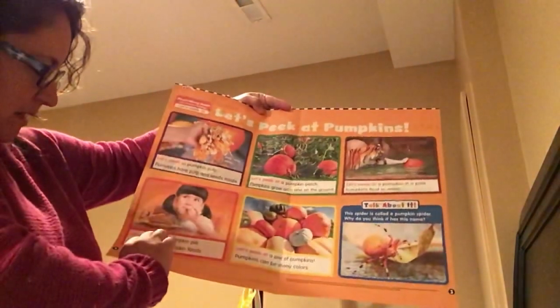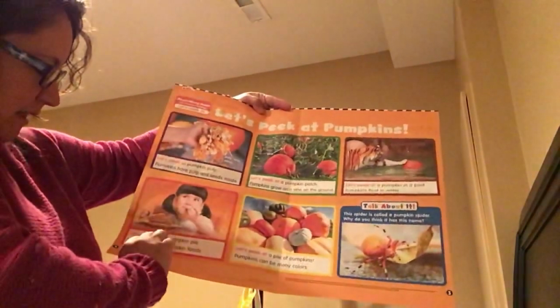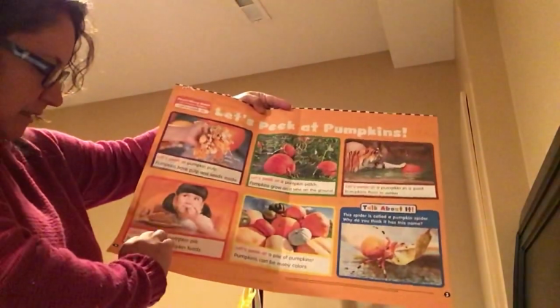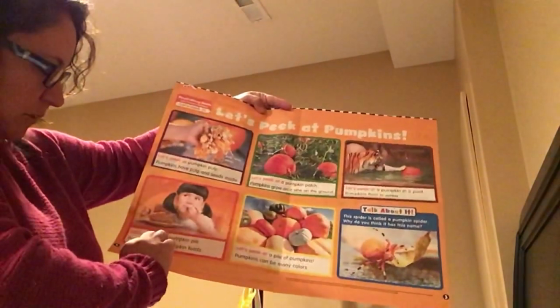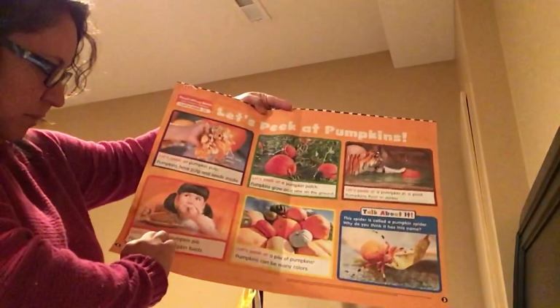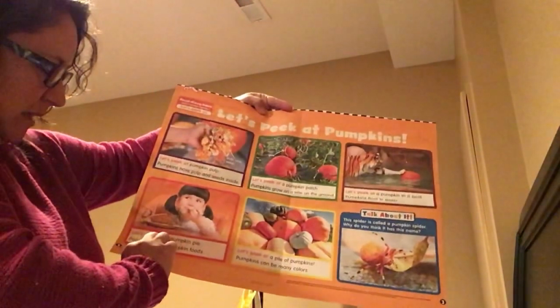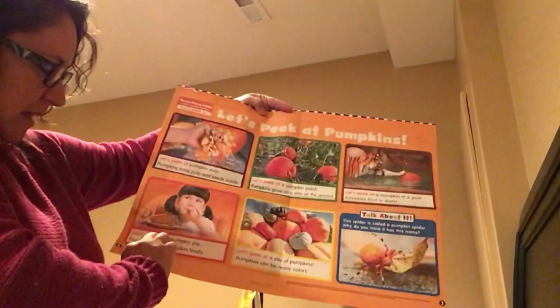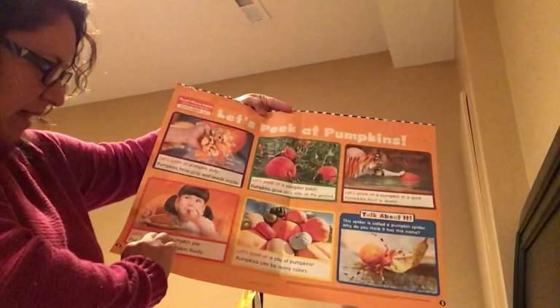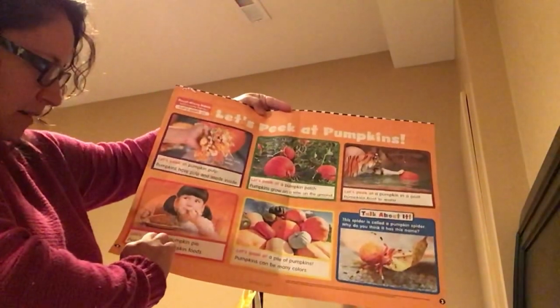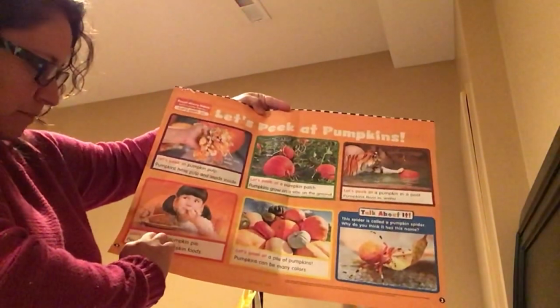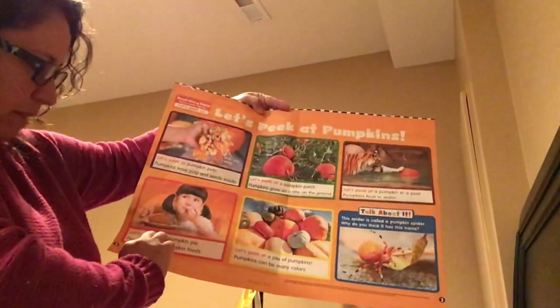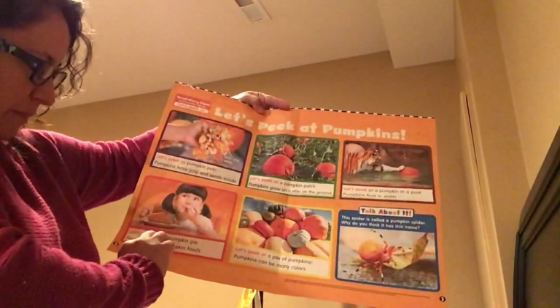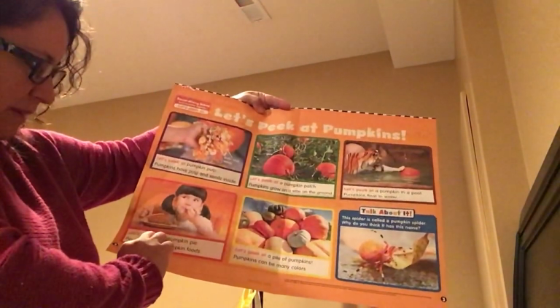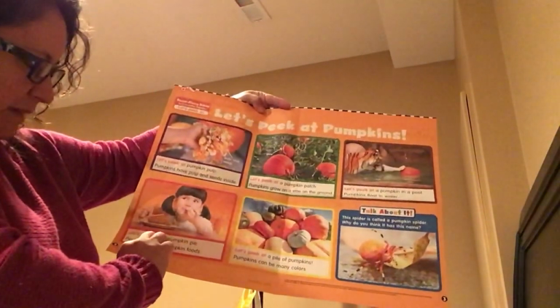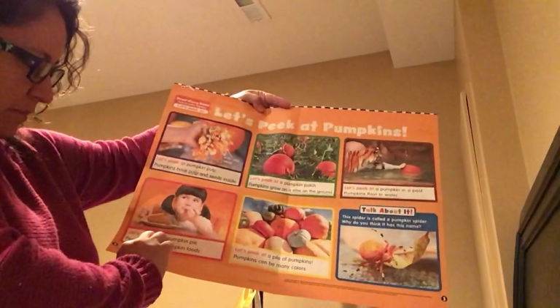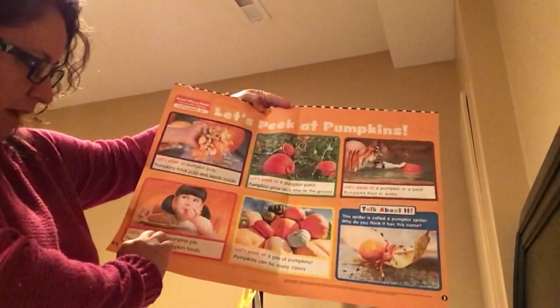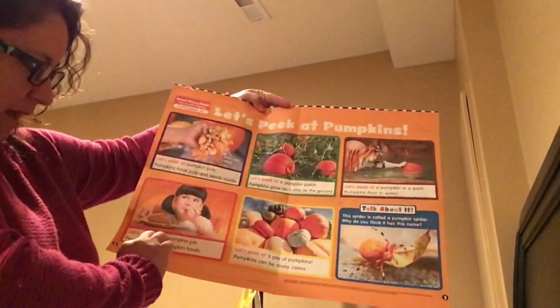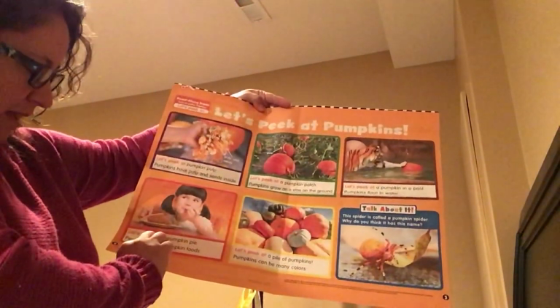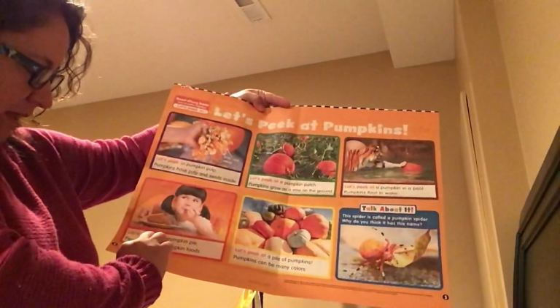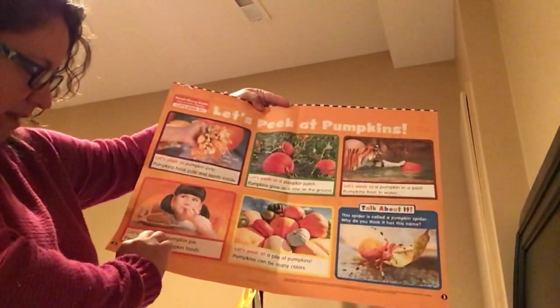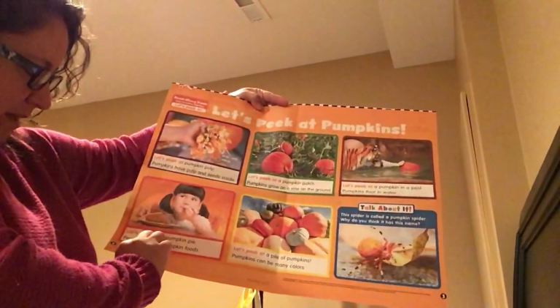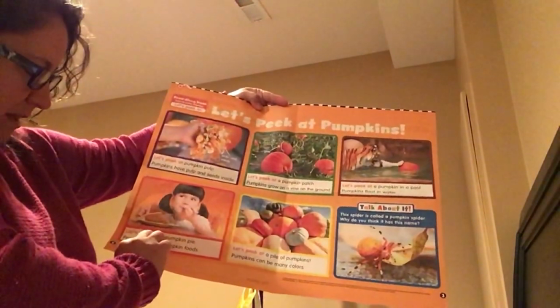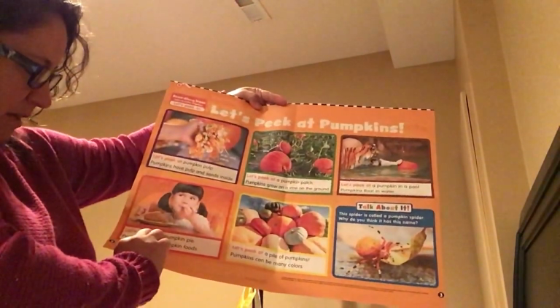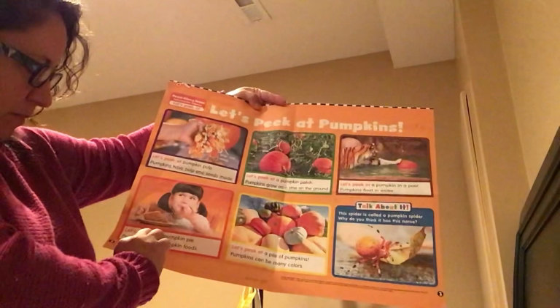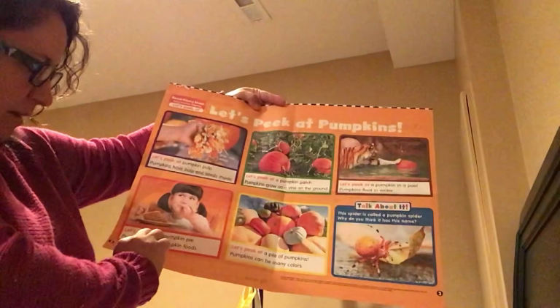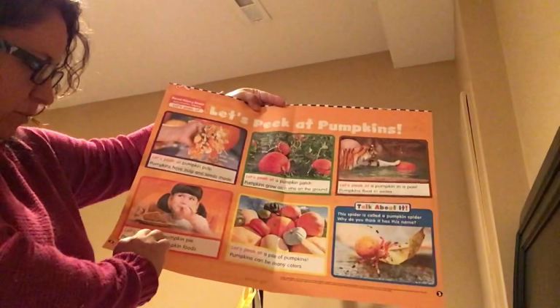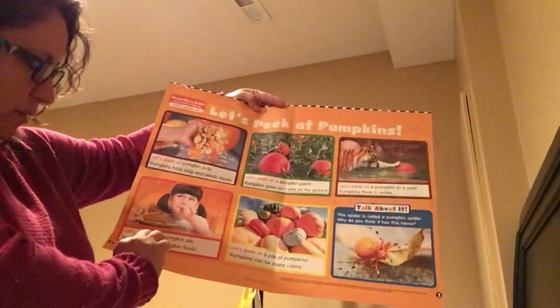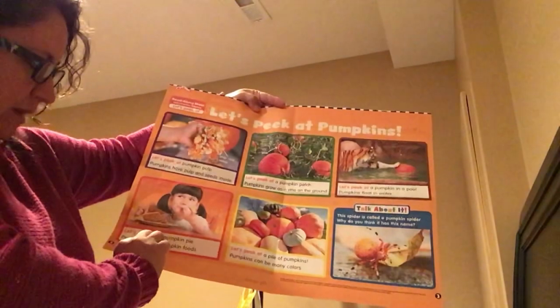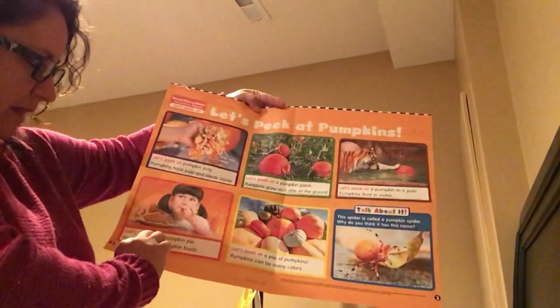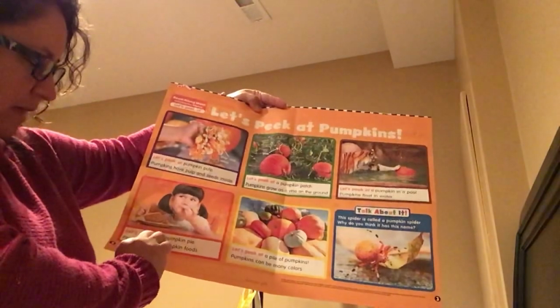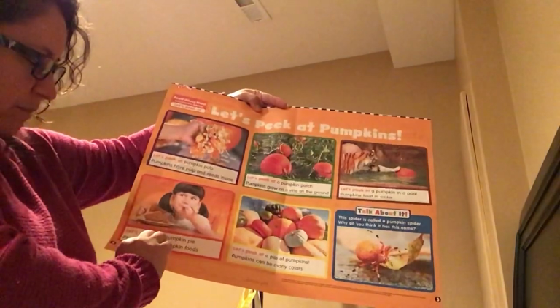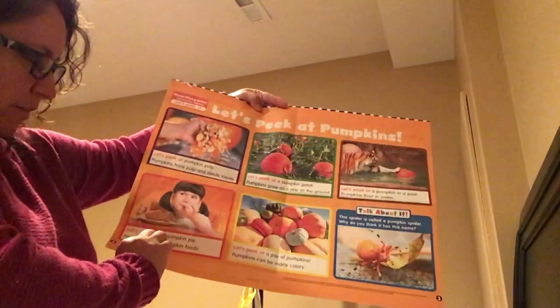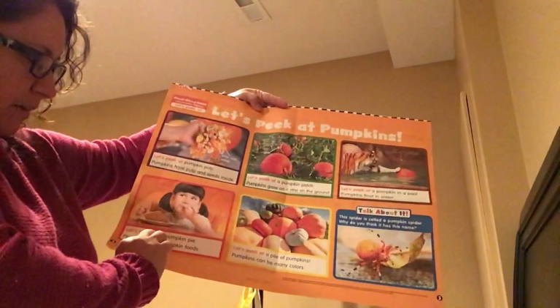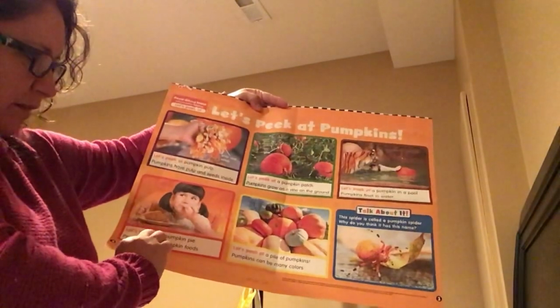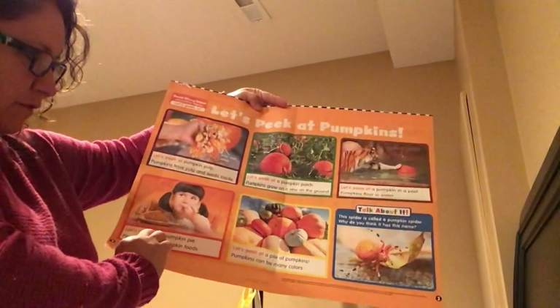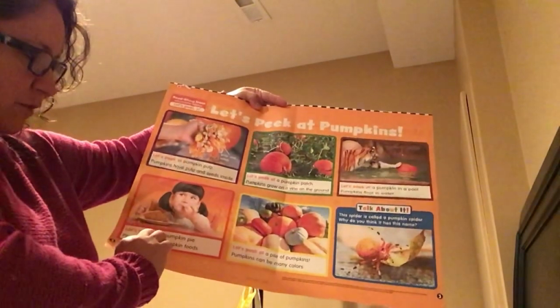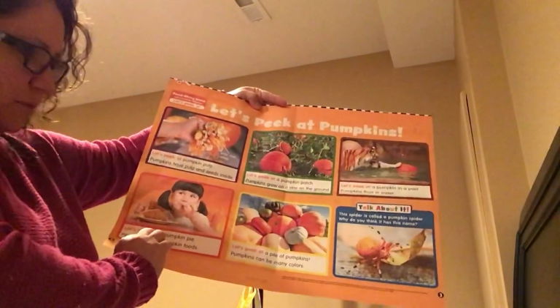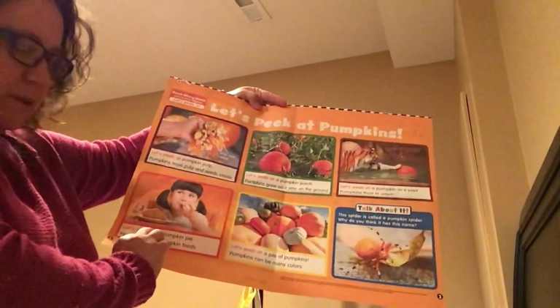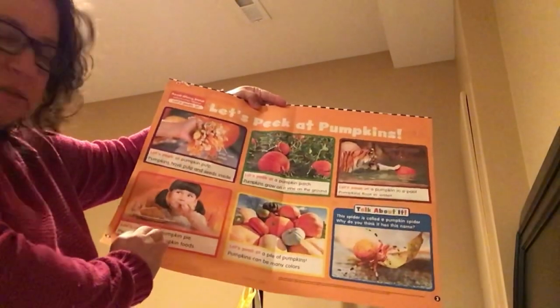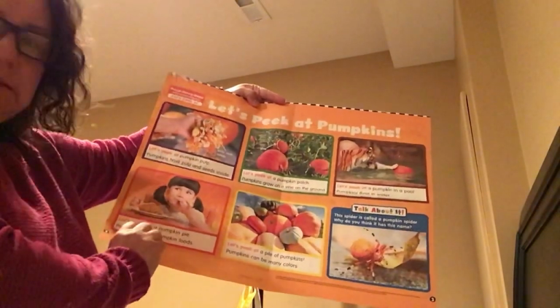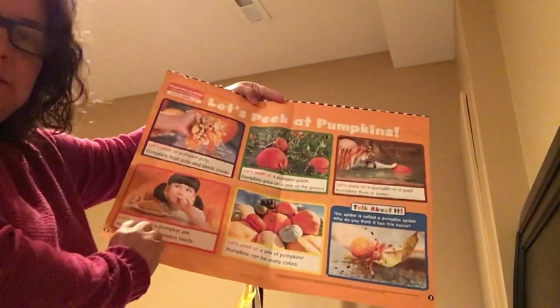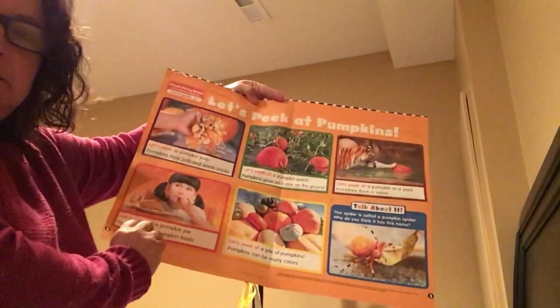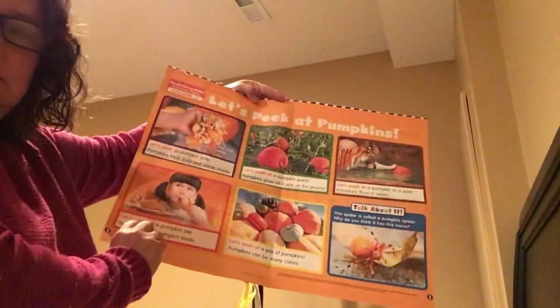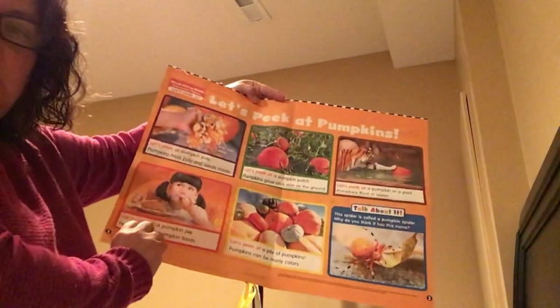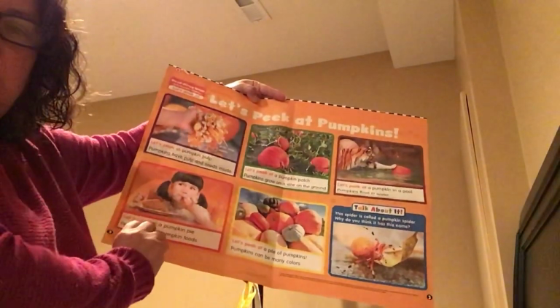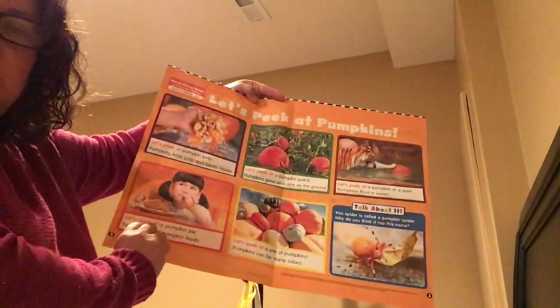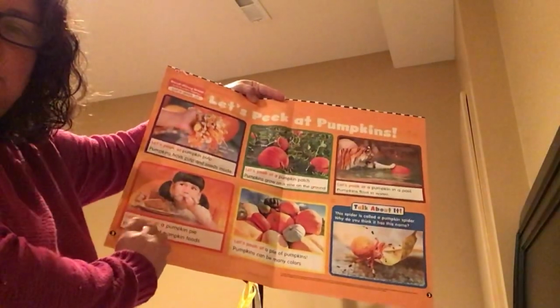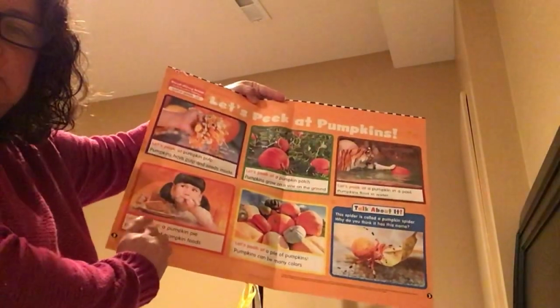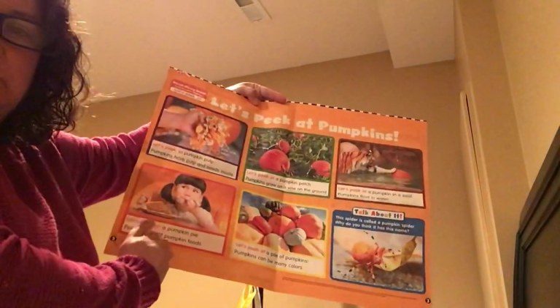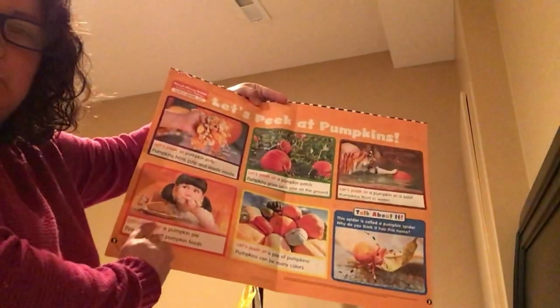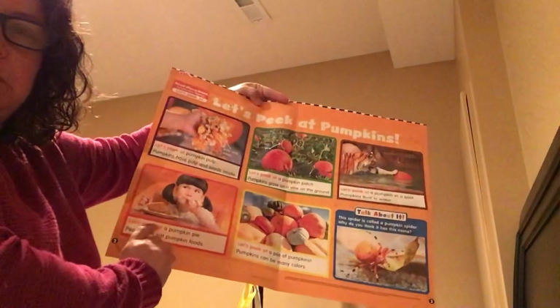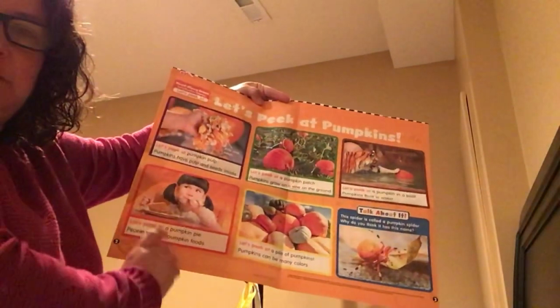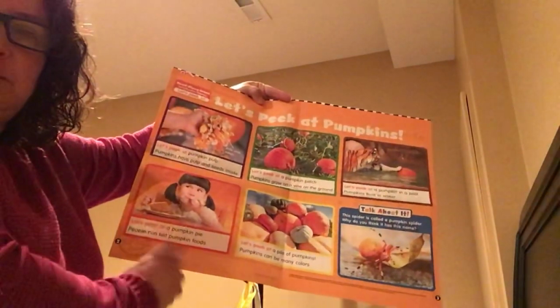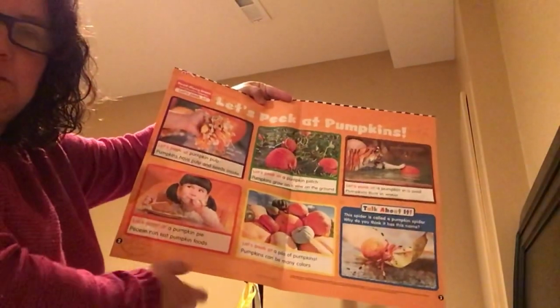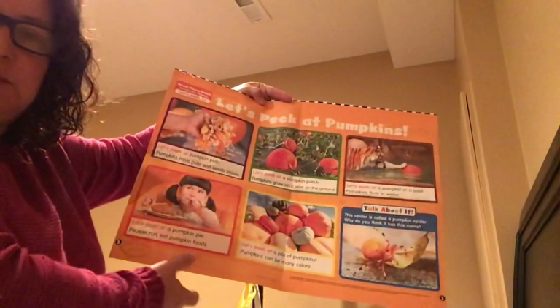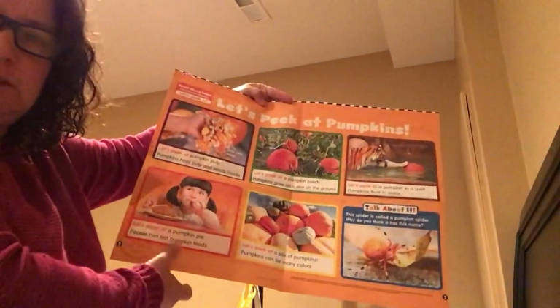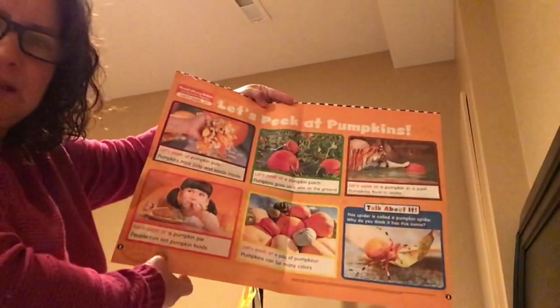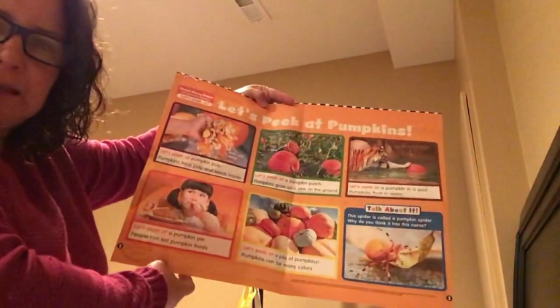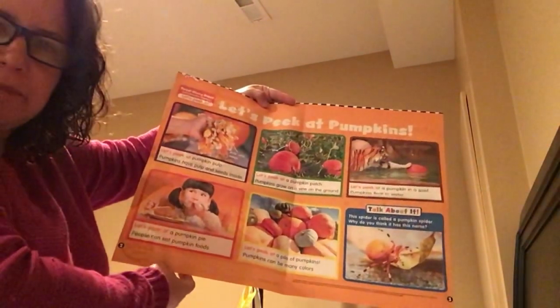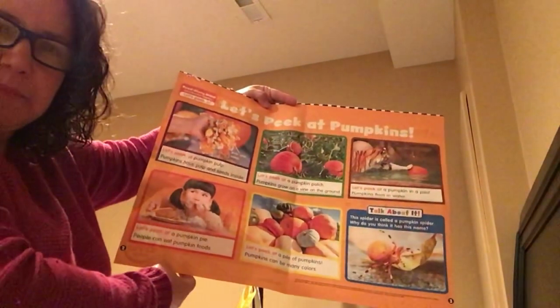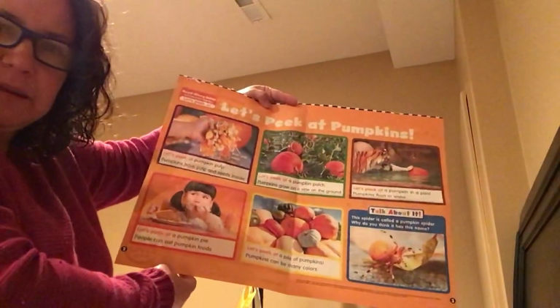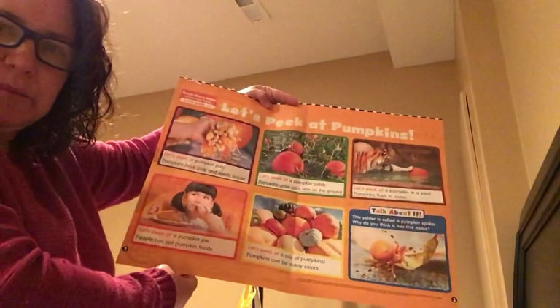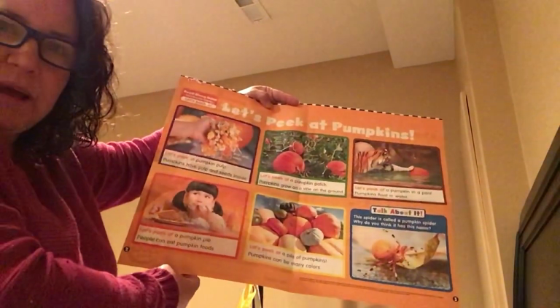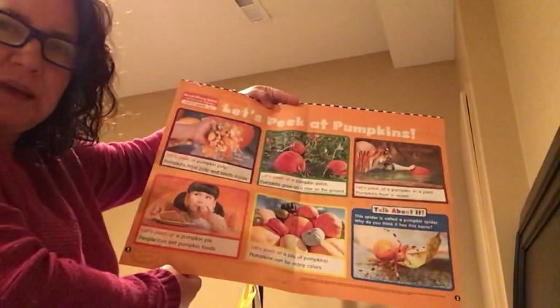Let's peek at pumpkin pie. People can eat pumpkin foods — all sorts of pumpkin foods. Do you like pumpkin pie?